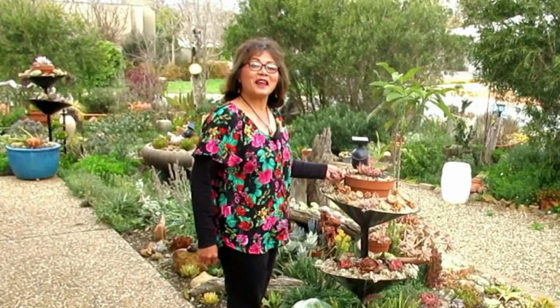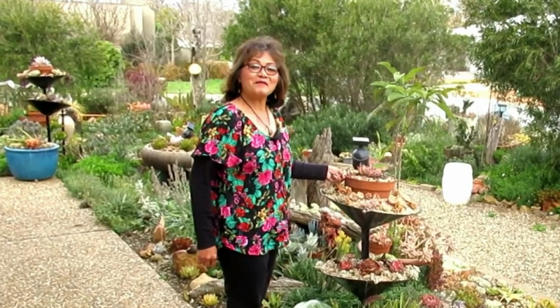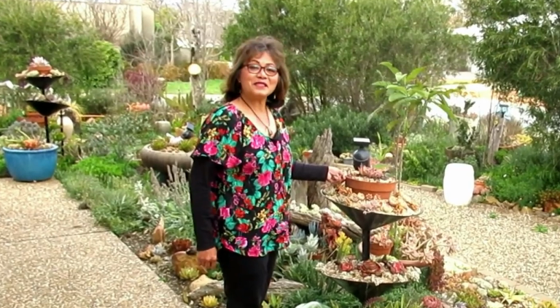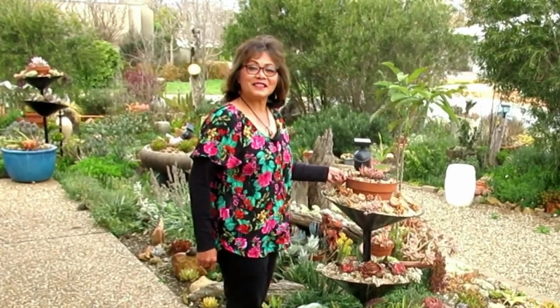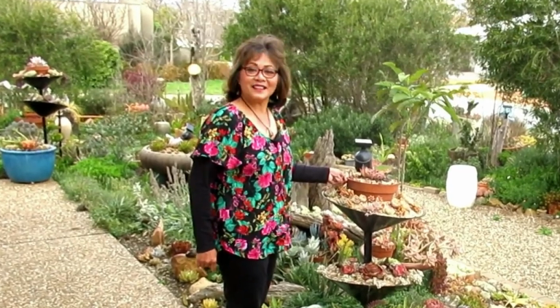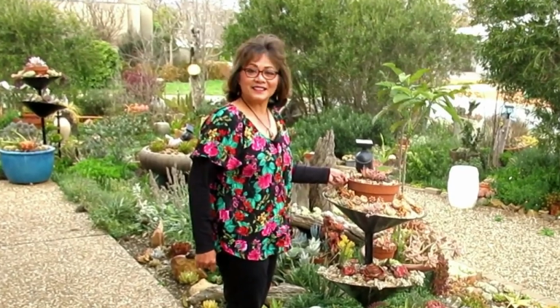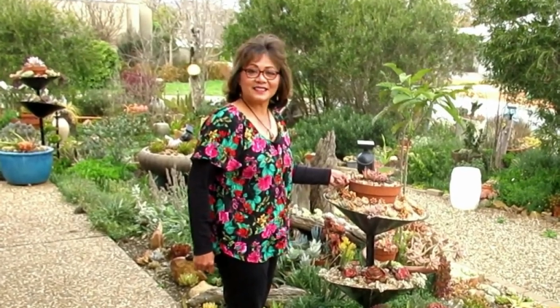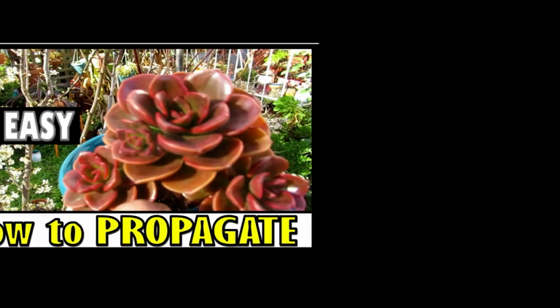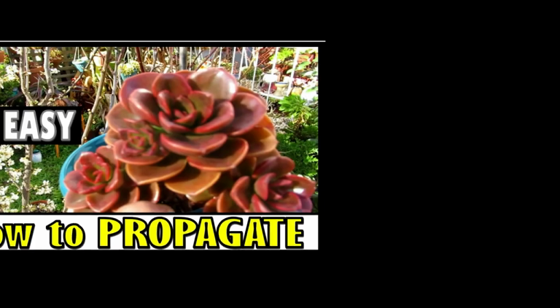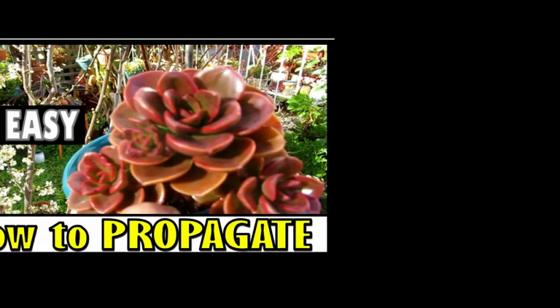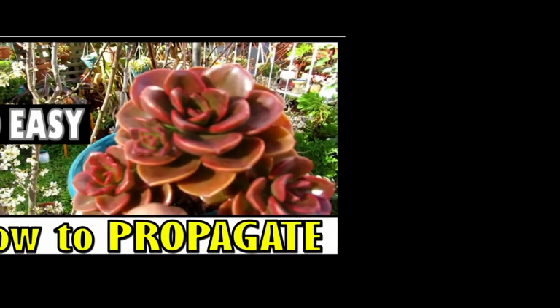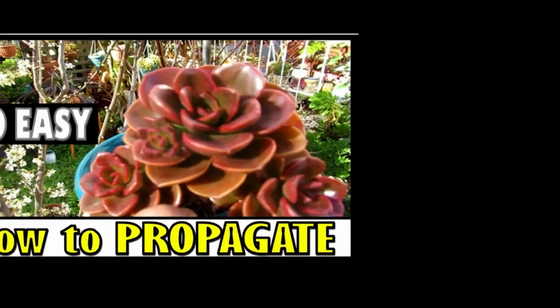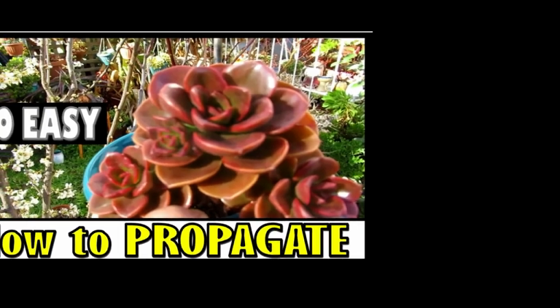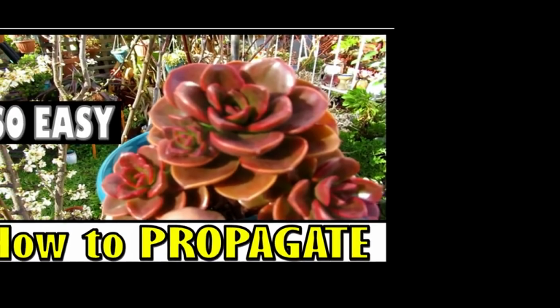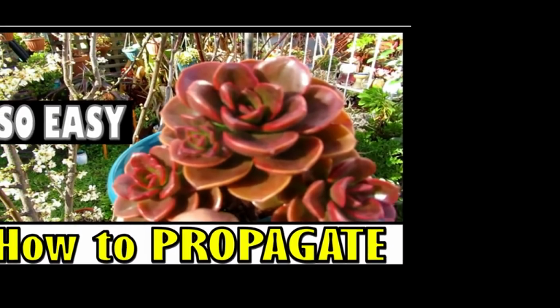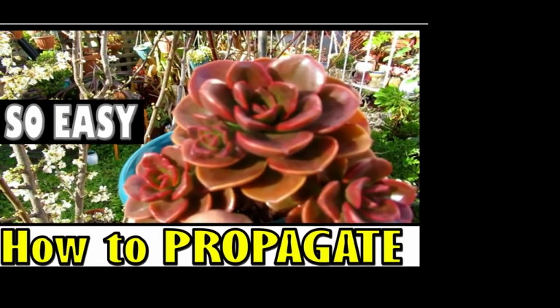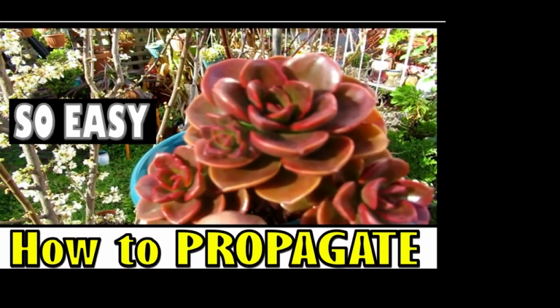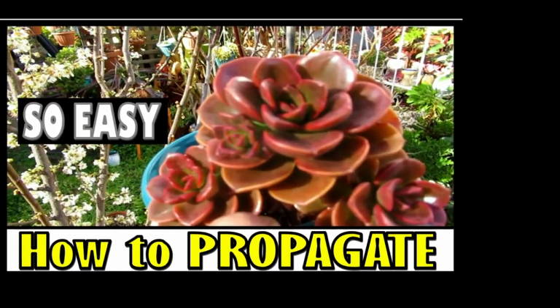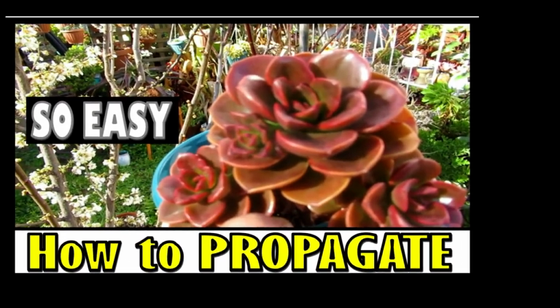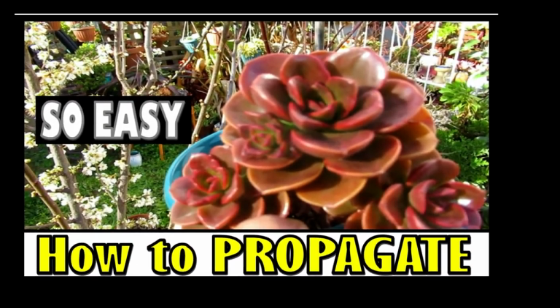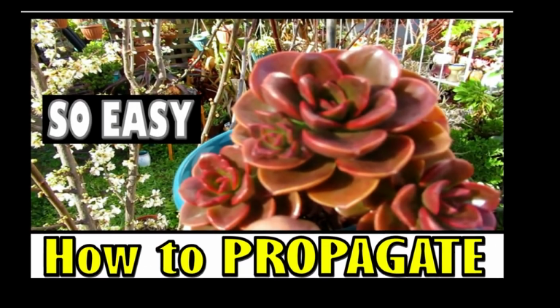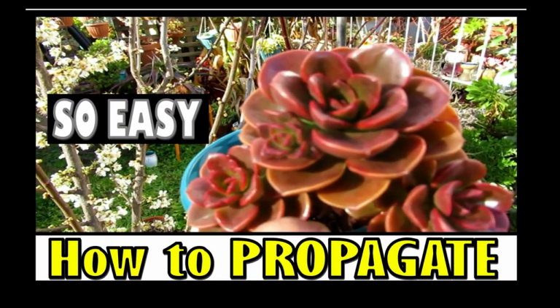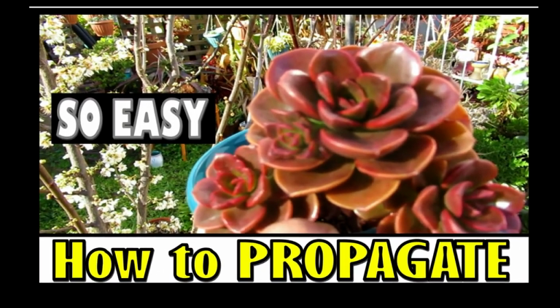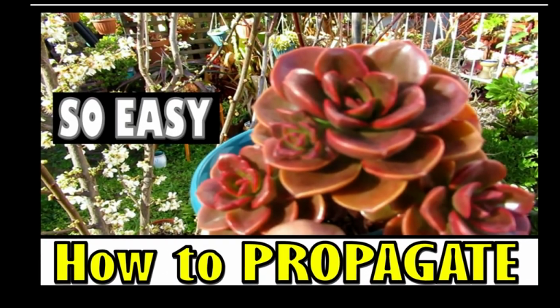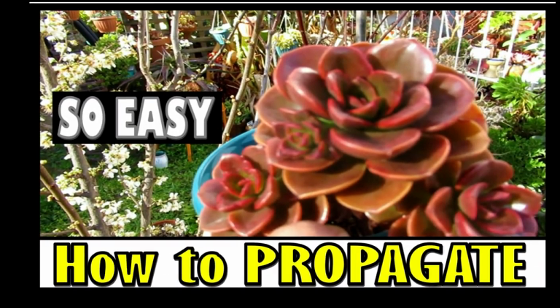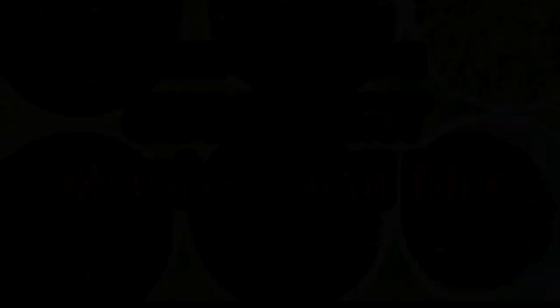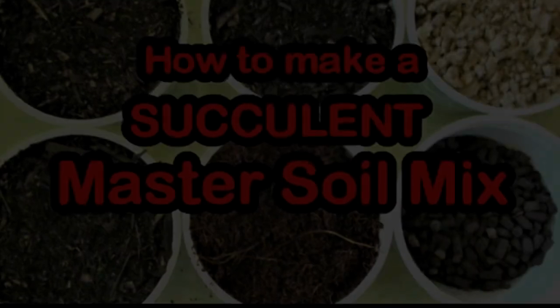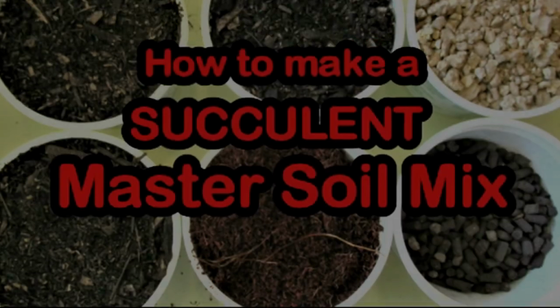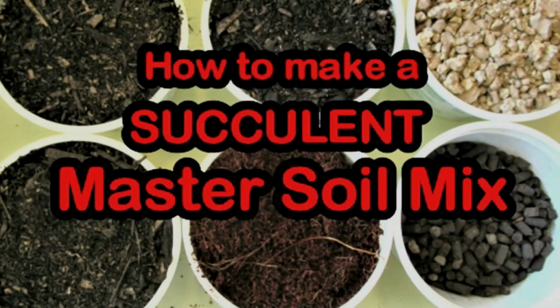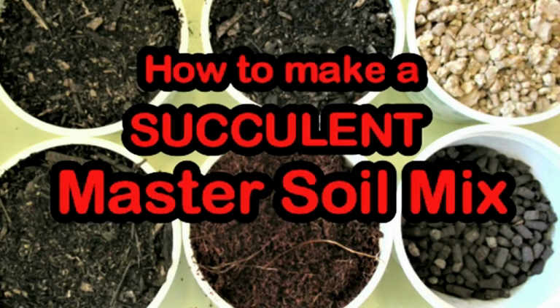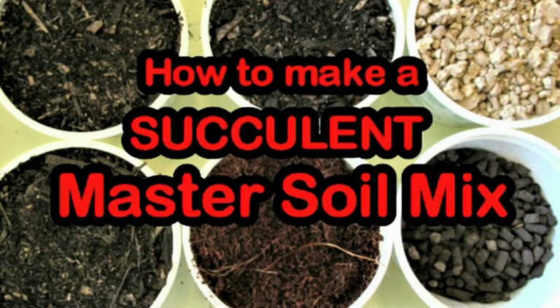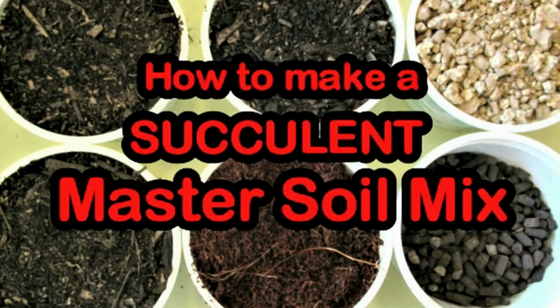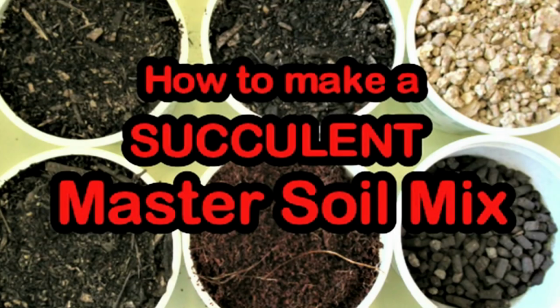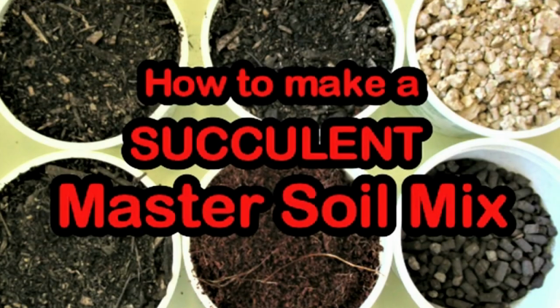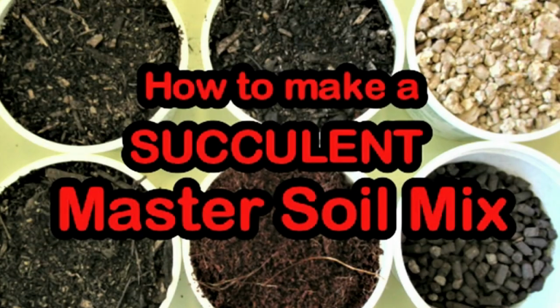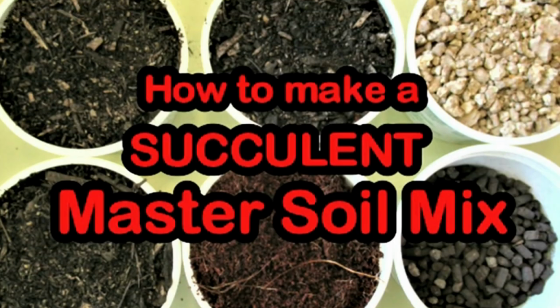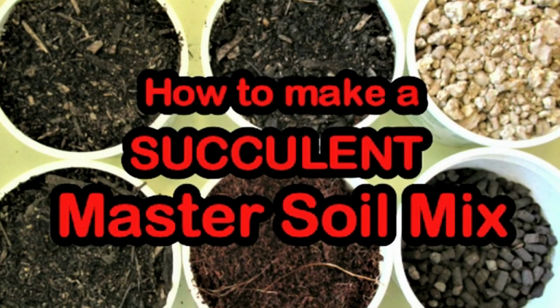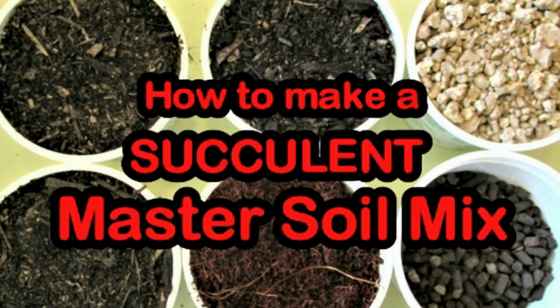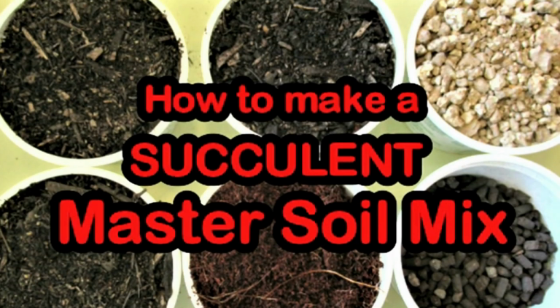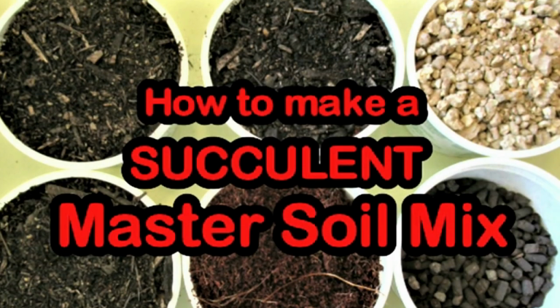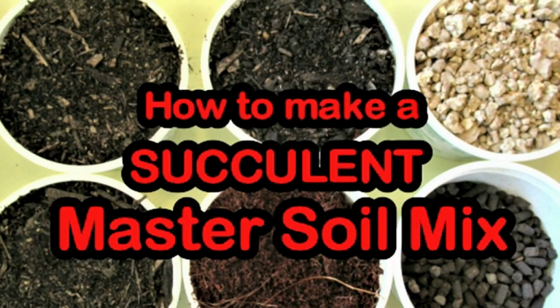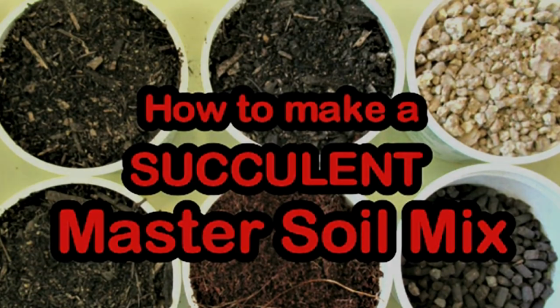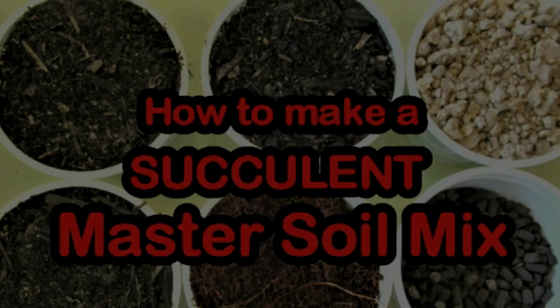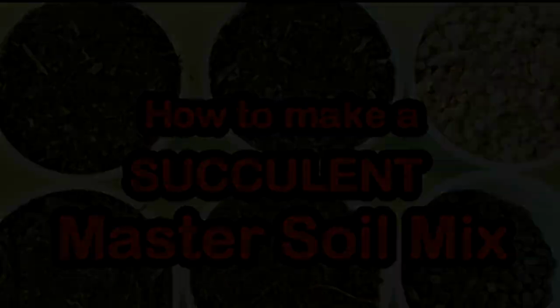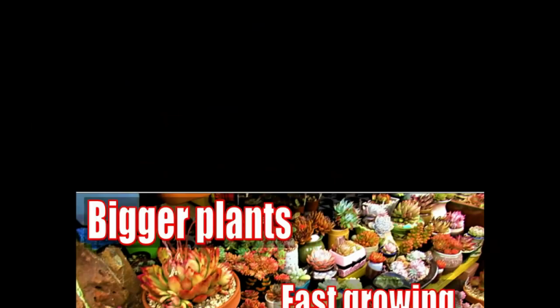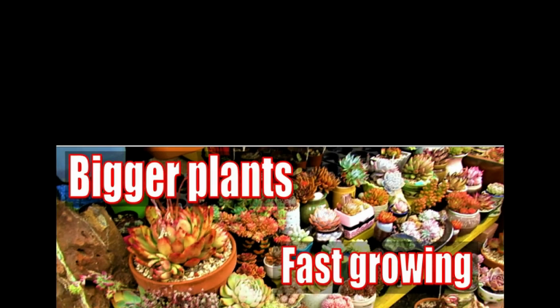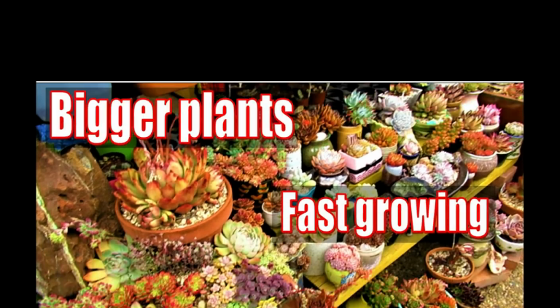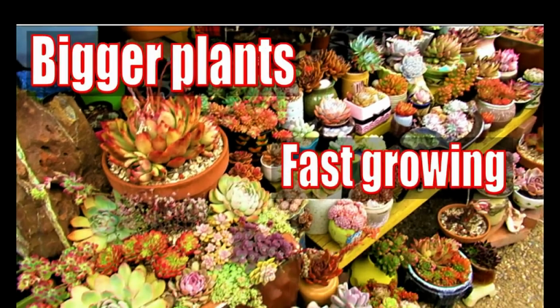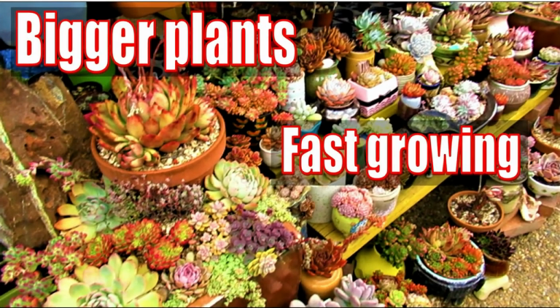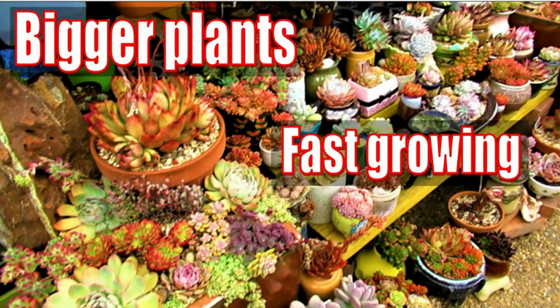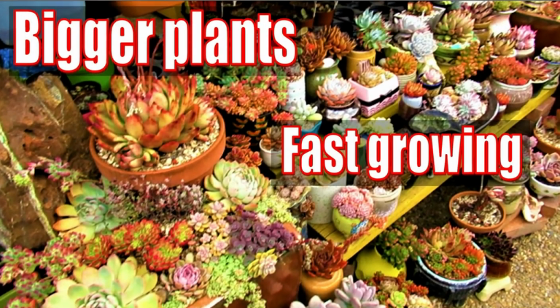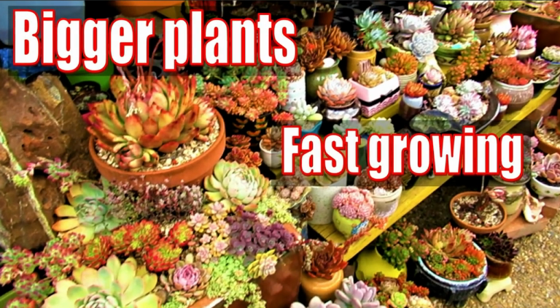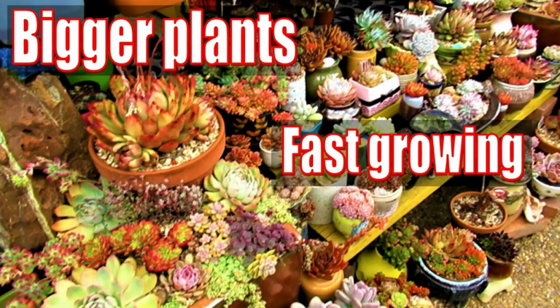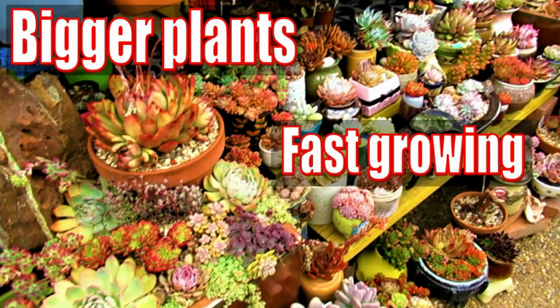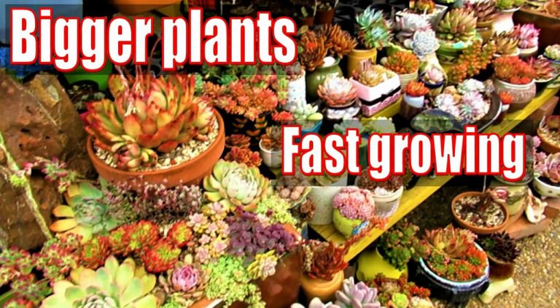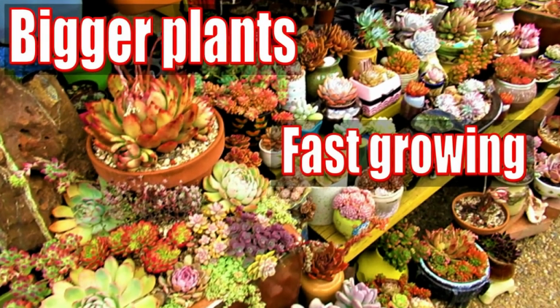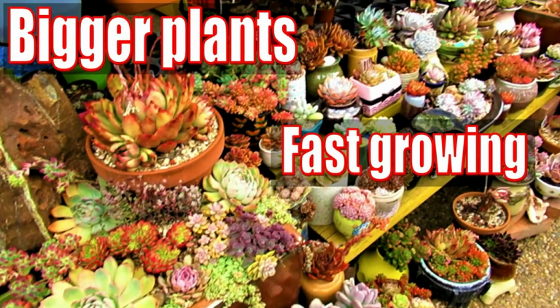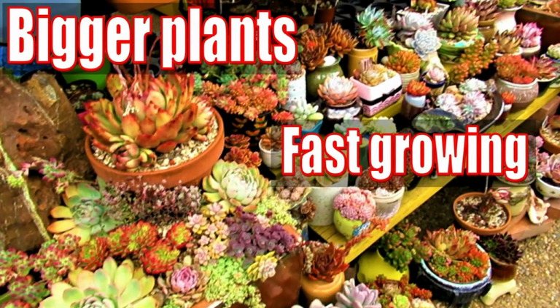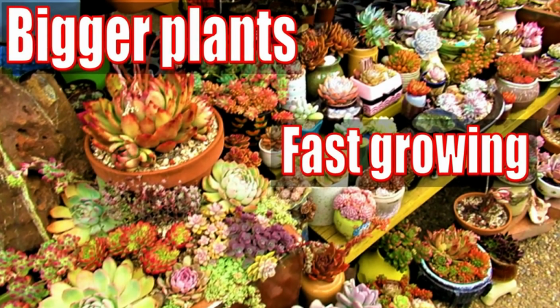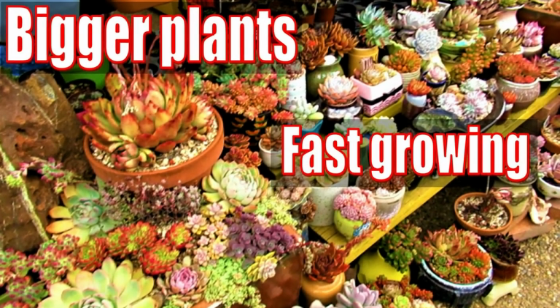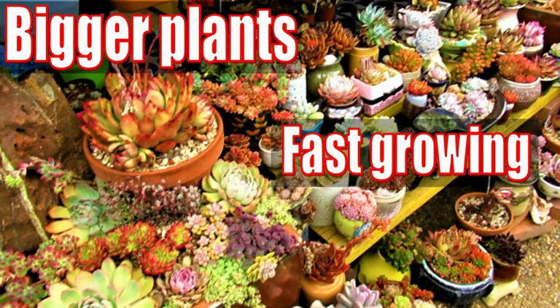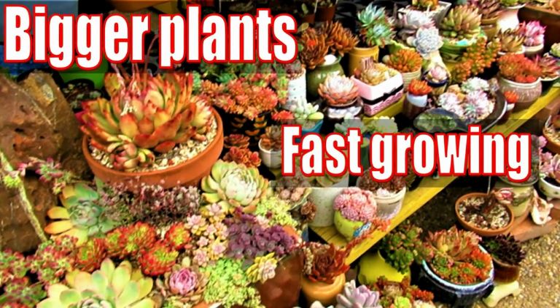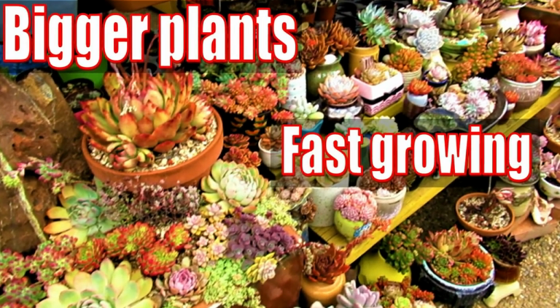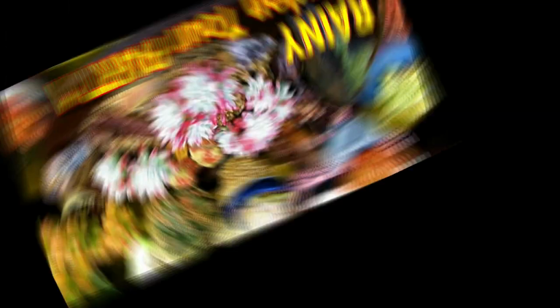My name is Liz, a self-confessed succulent addict. Welcome to my channel, Growing Succulents.